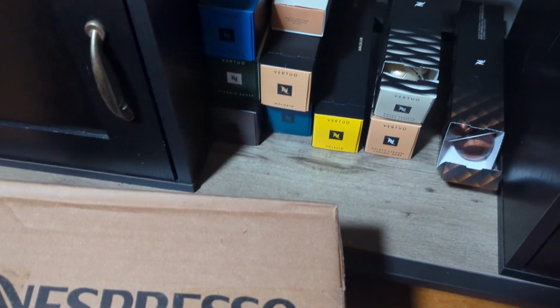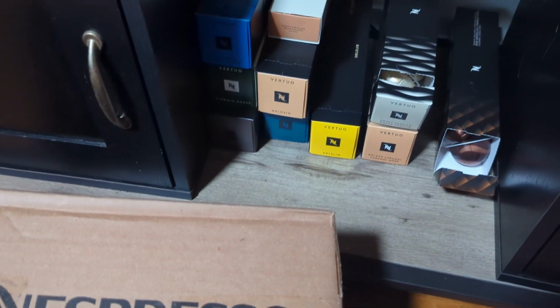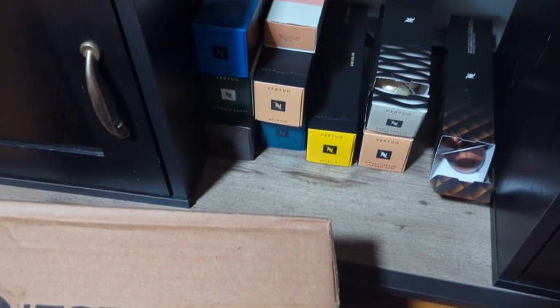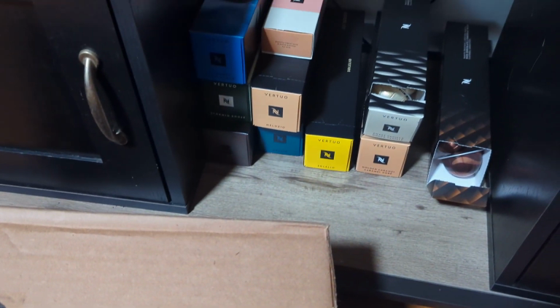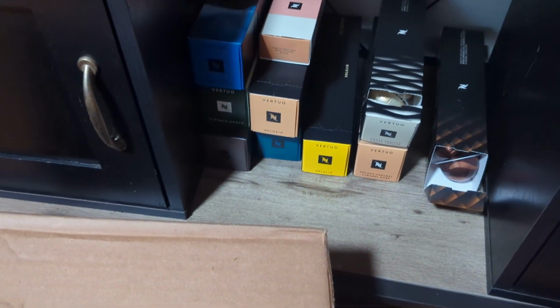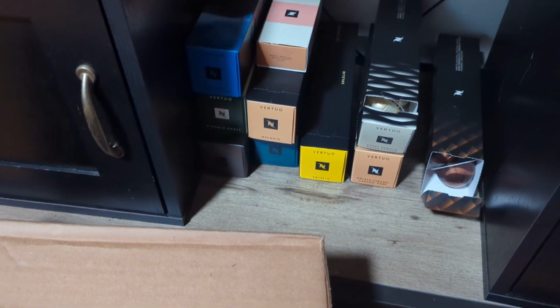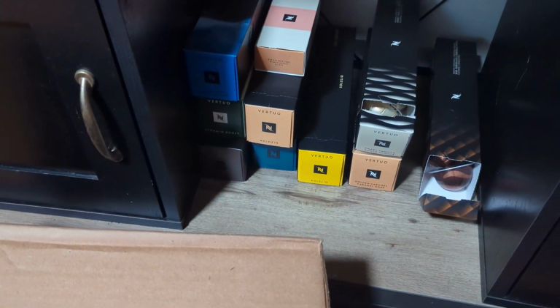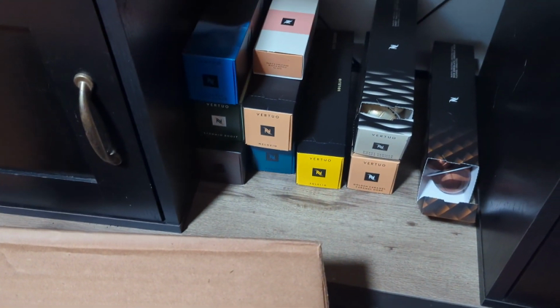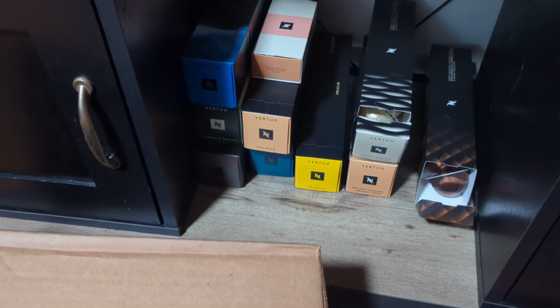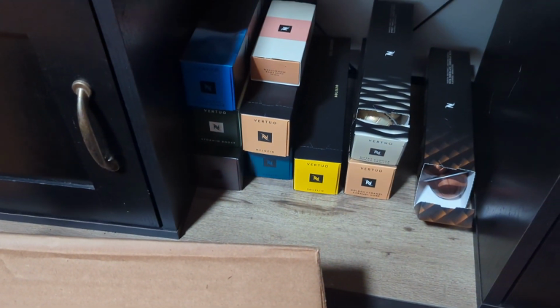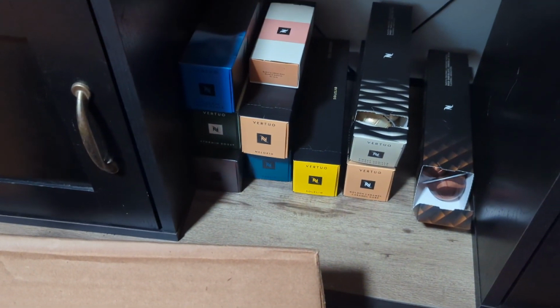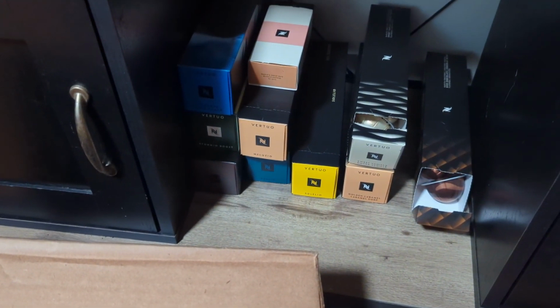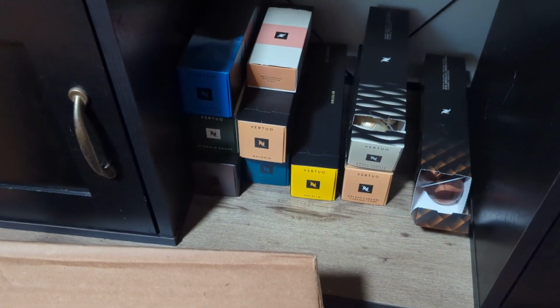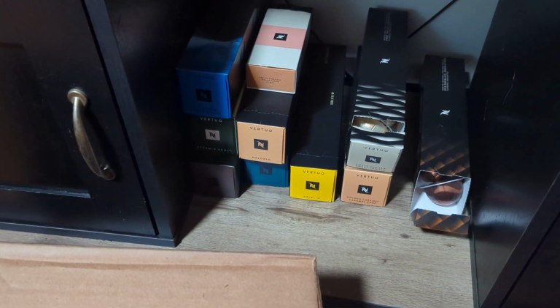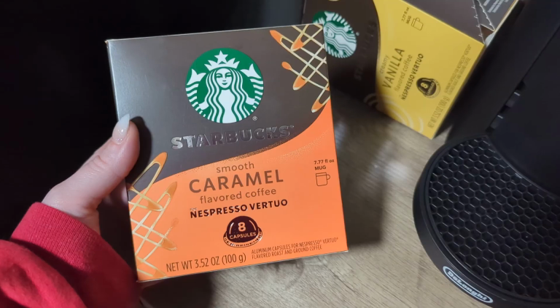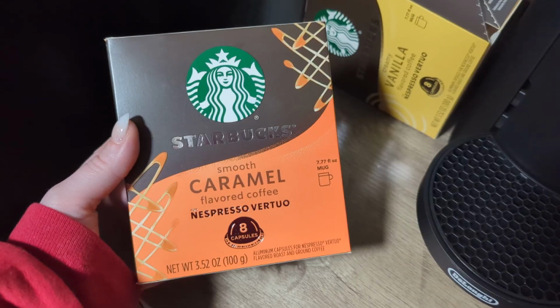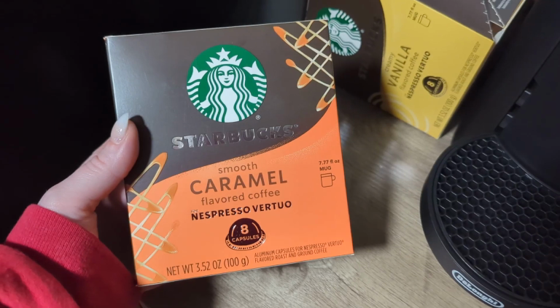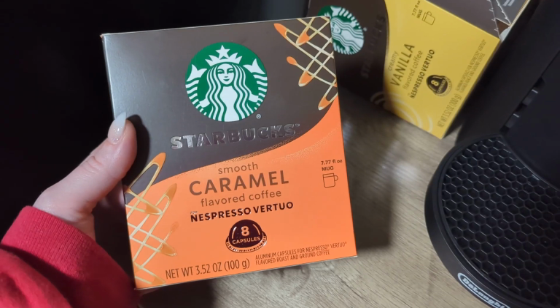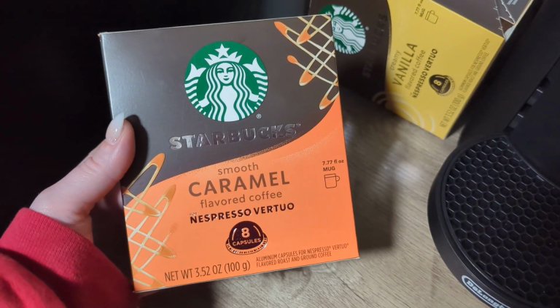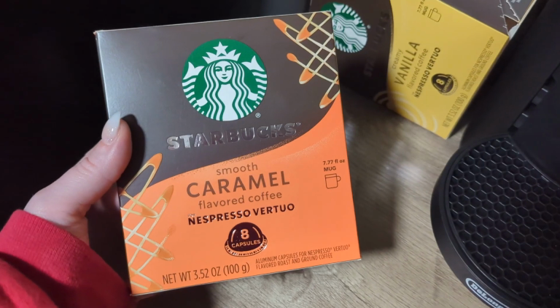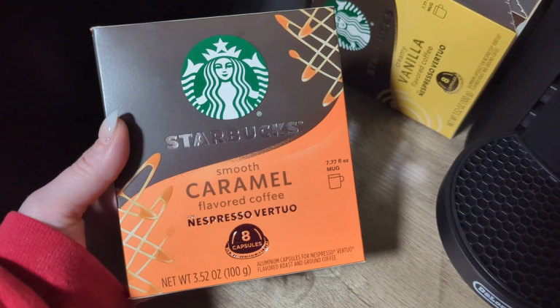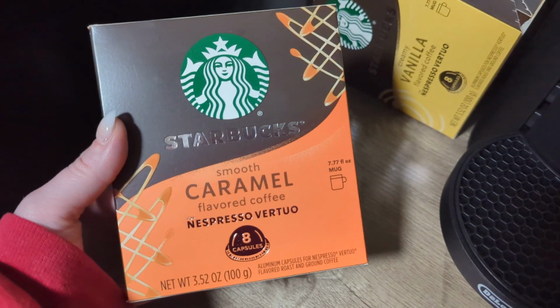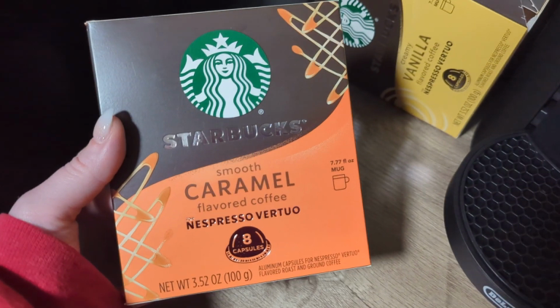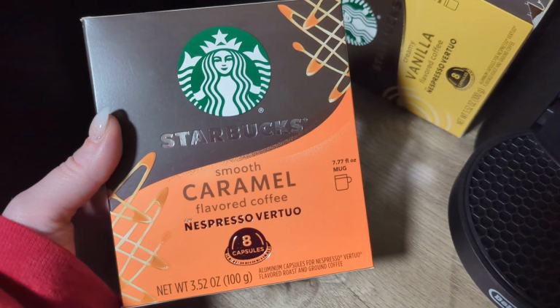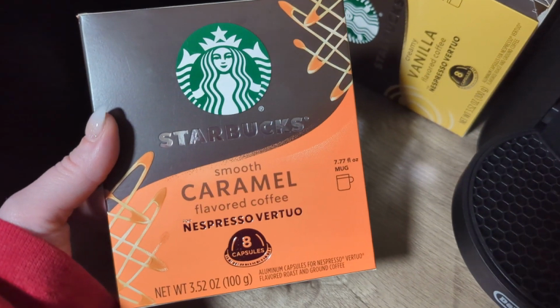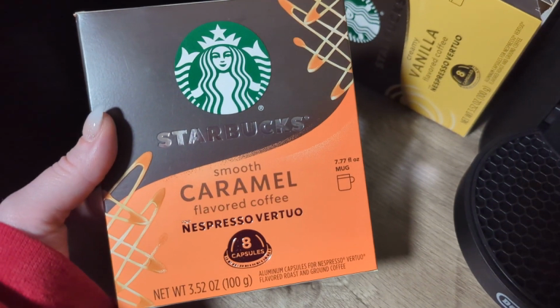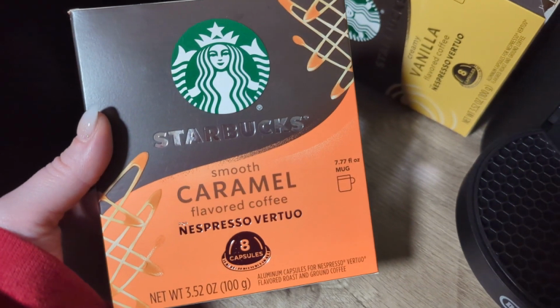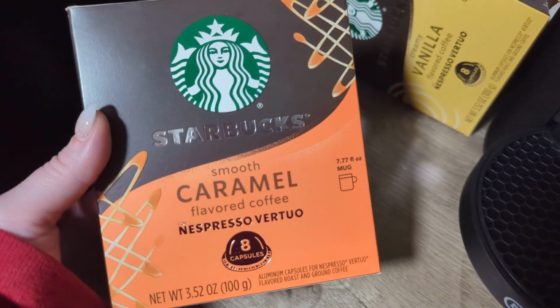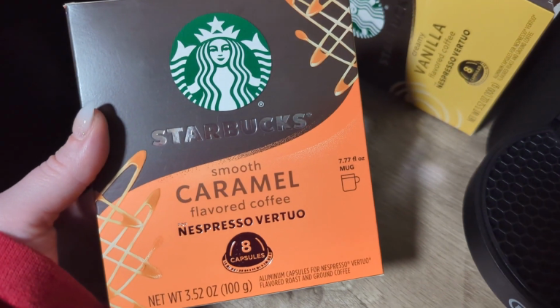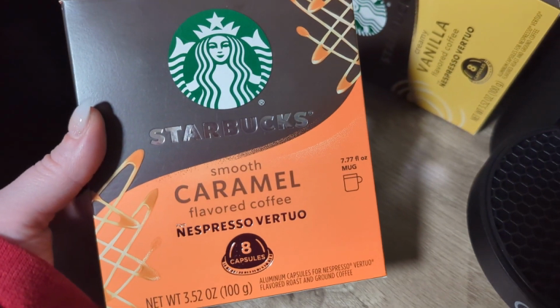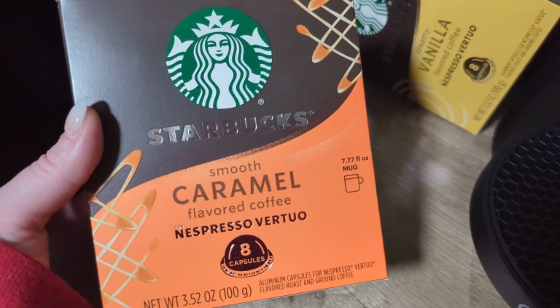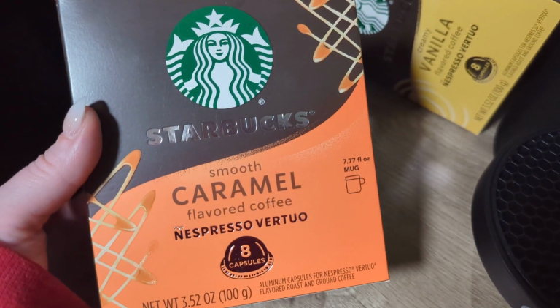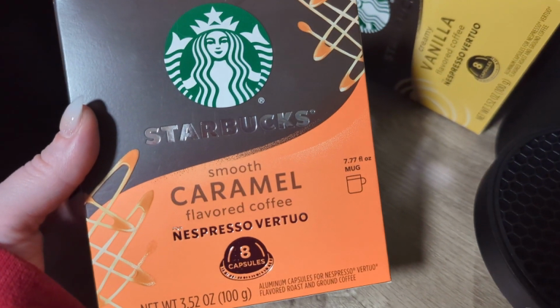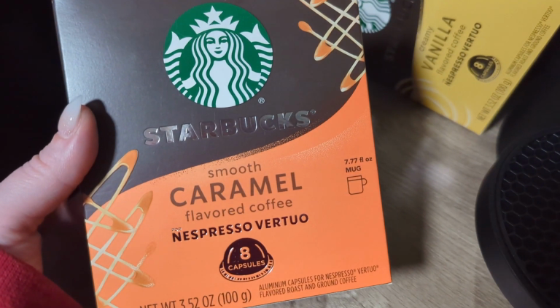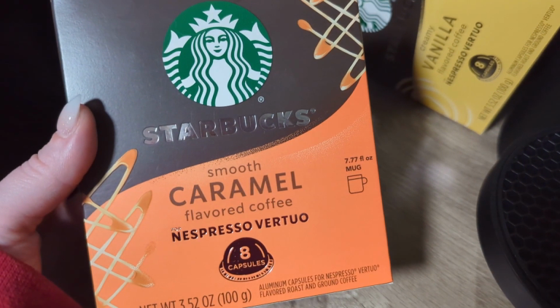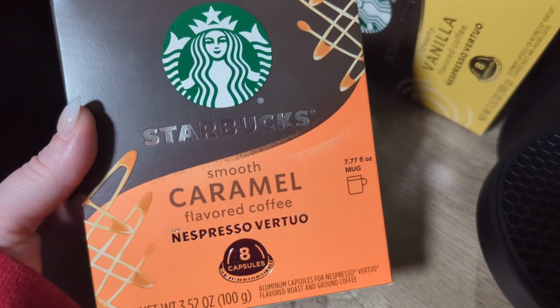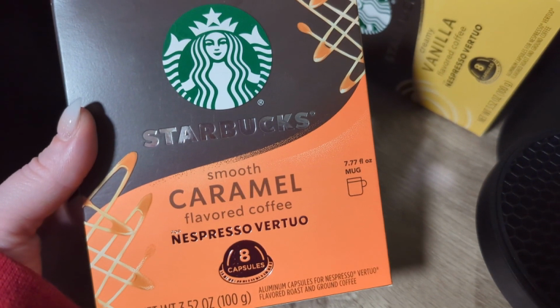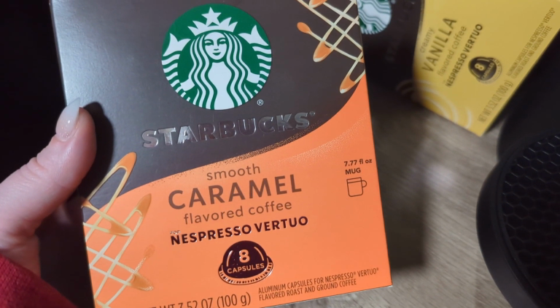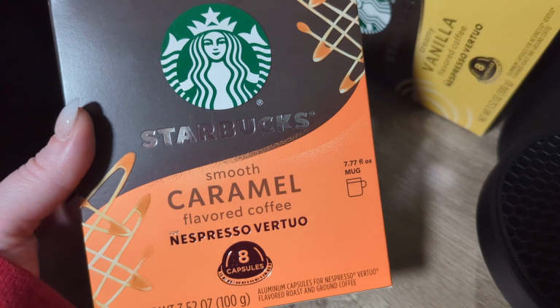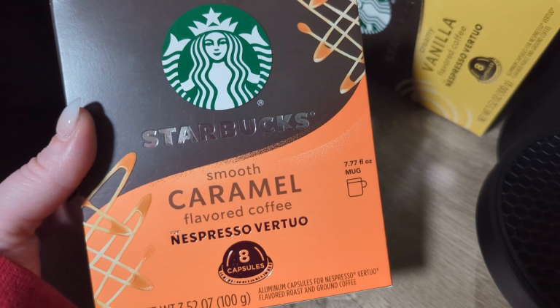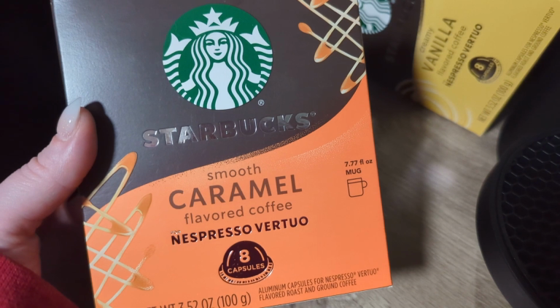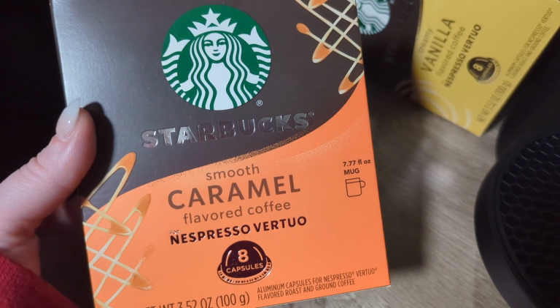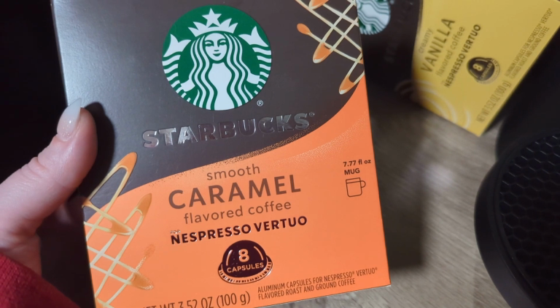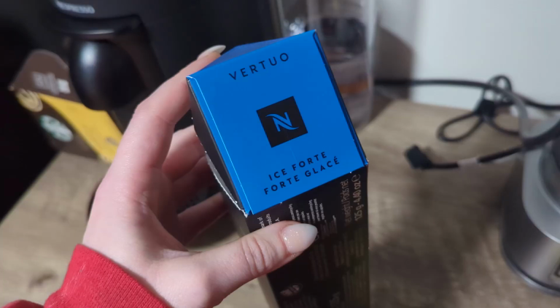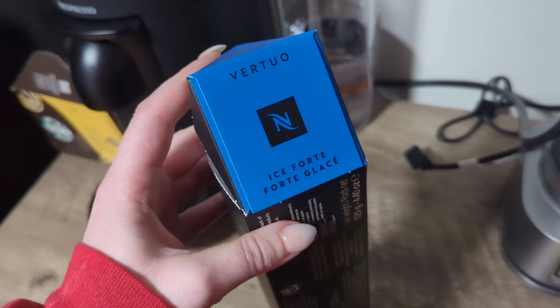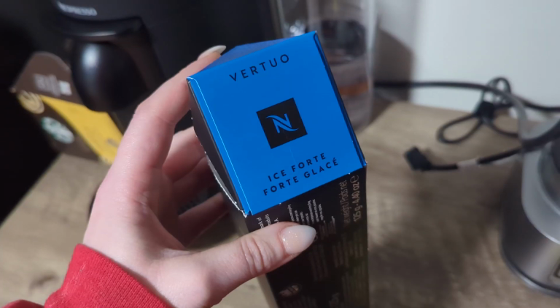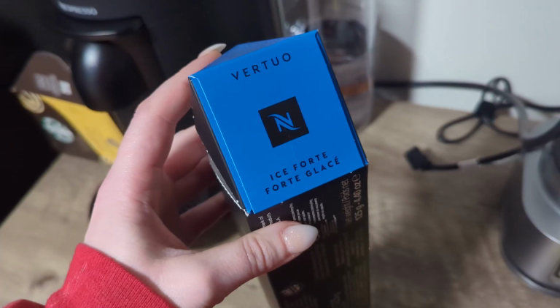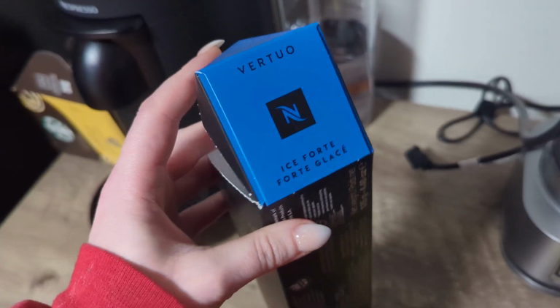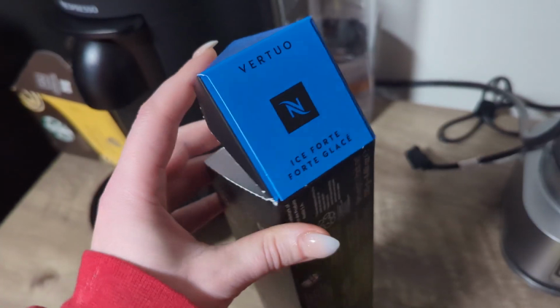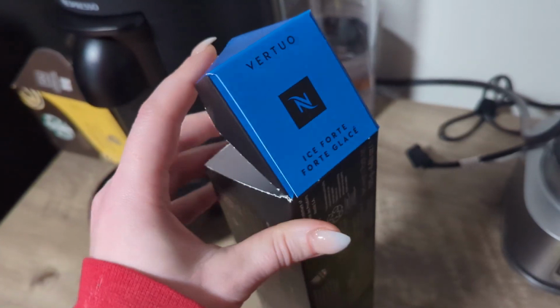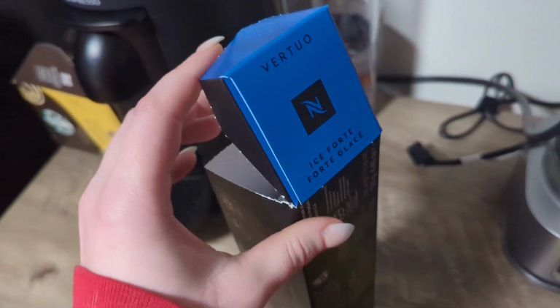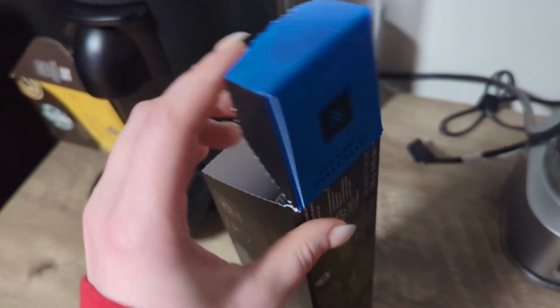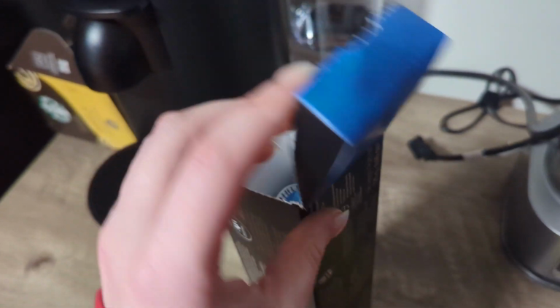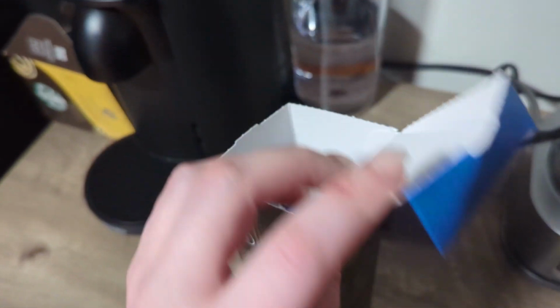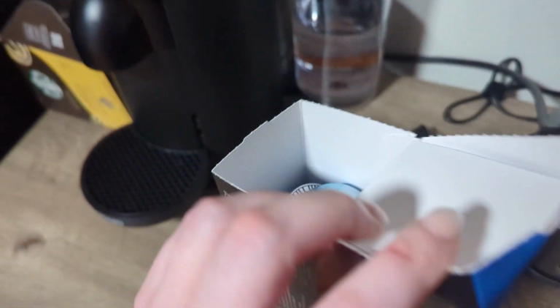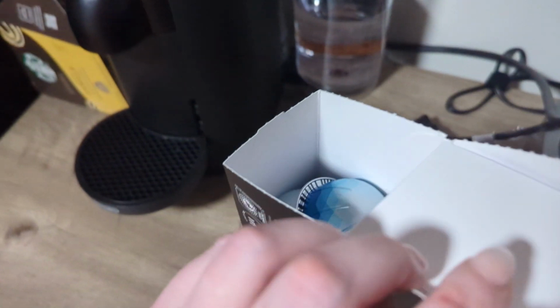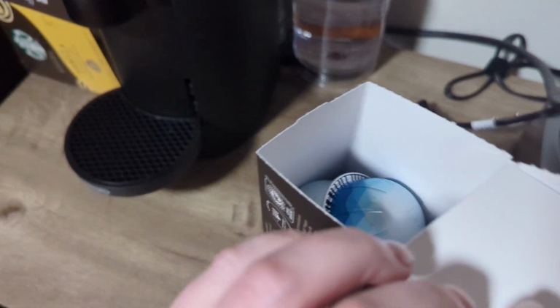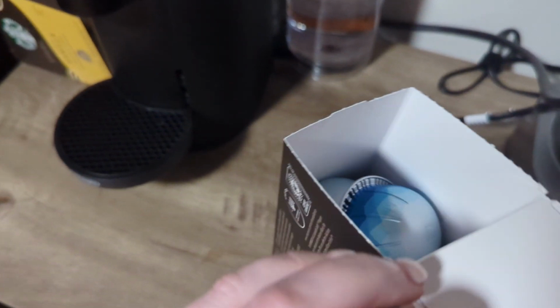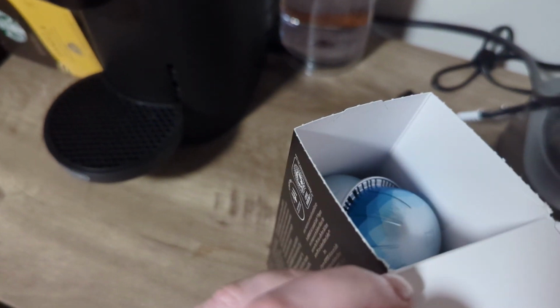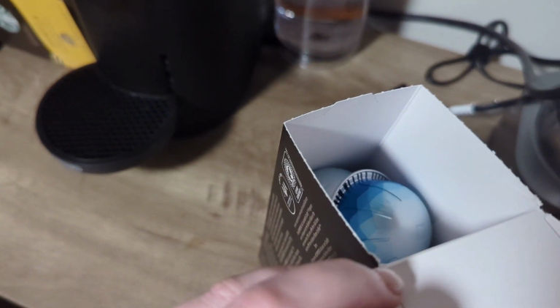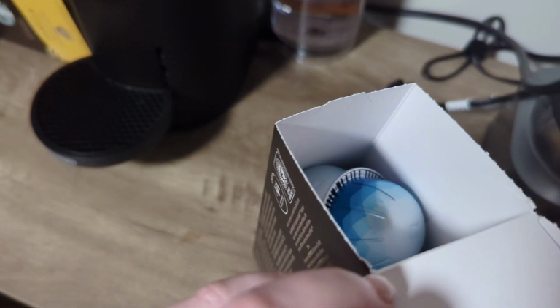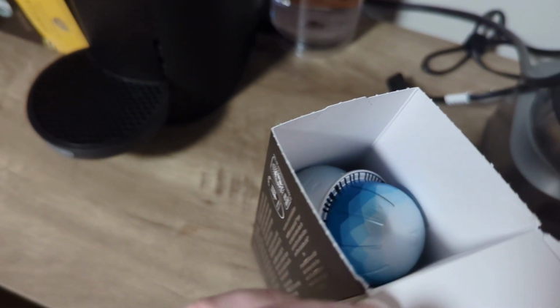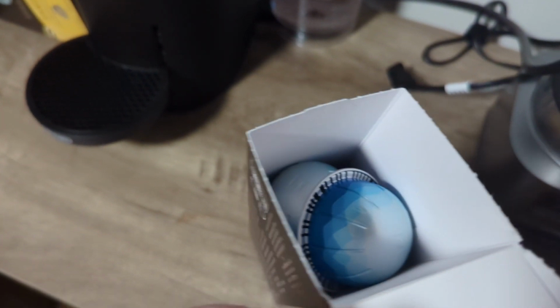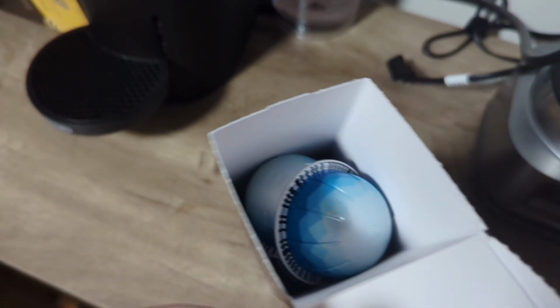Though I was able to buy the Starbucks brand pods for my machine at Target, personally I enjoy the Nespresso pods far more.